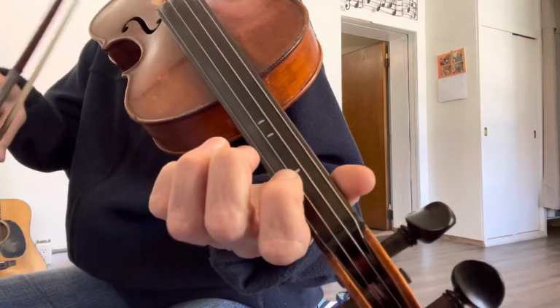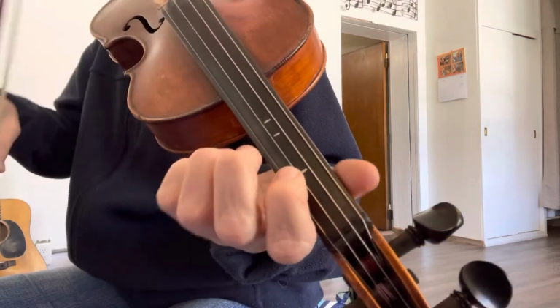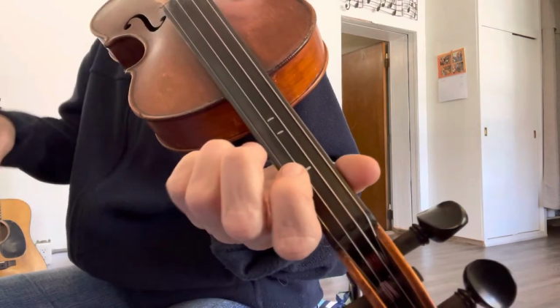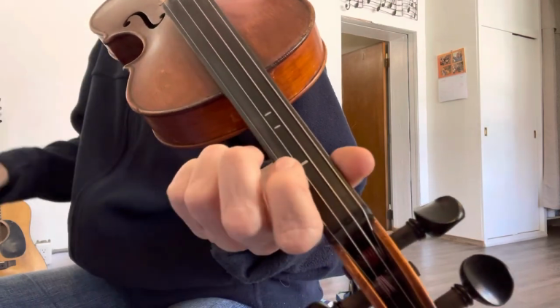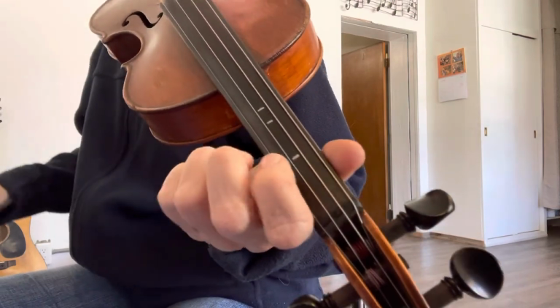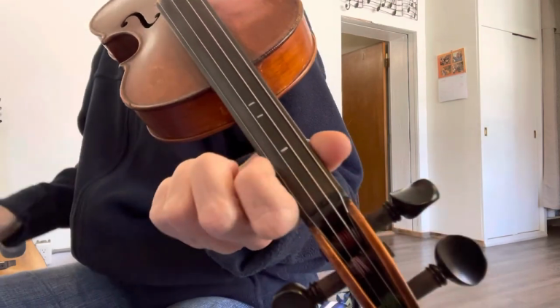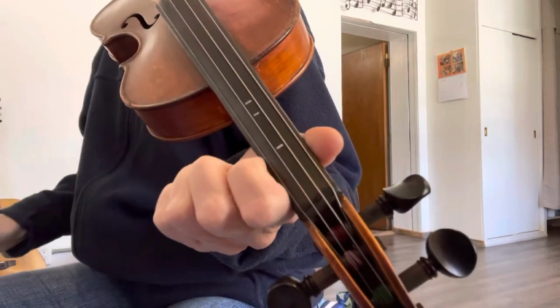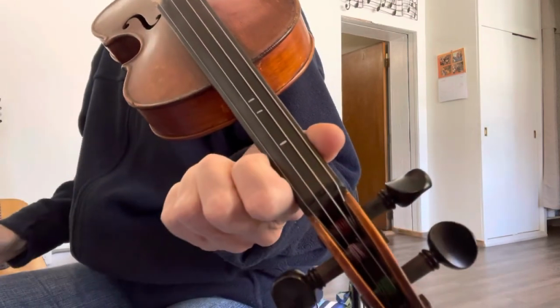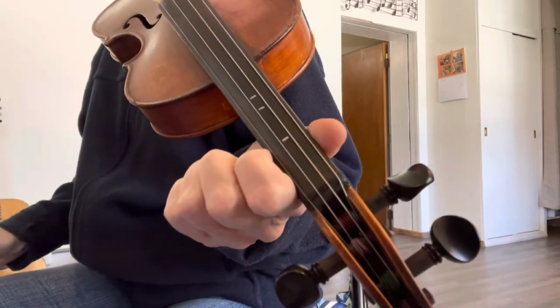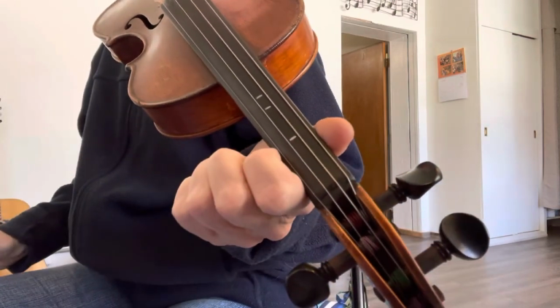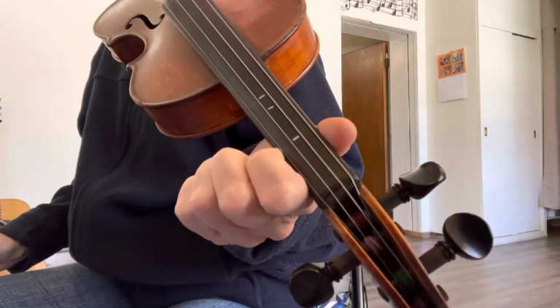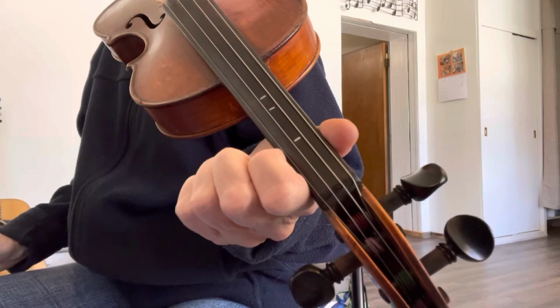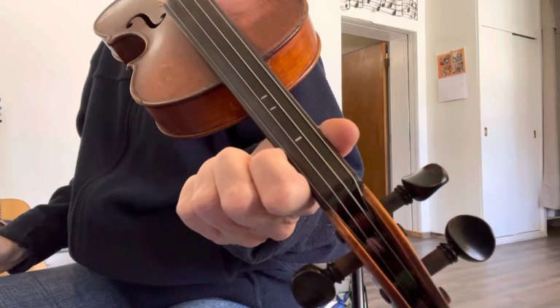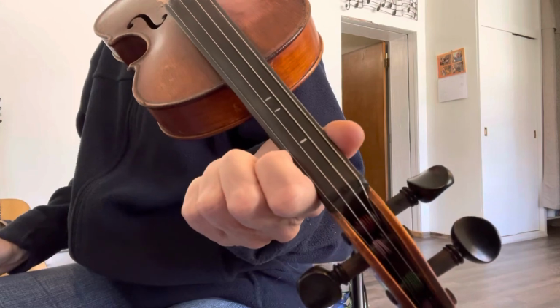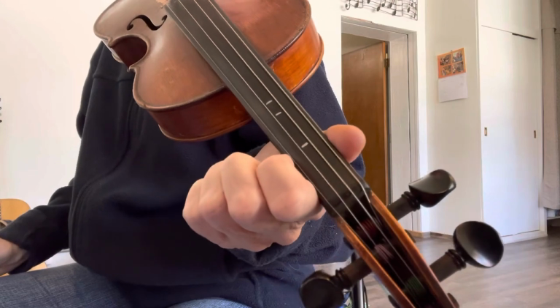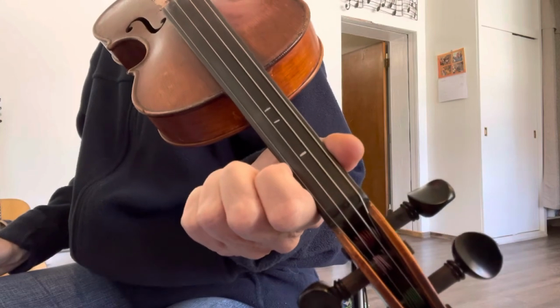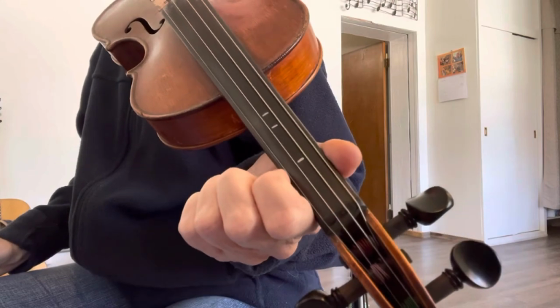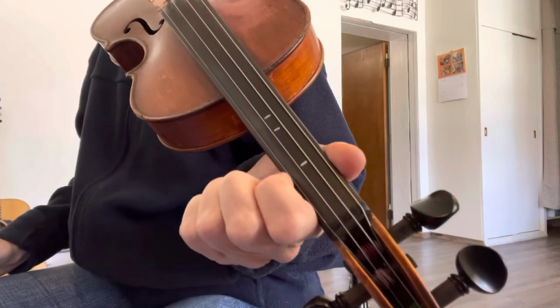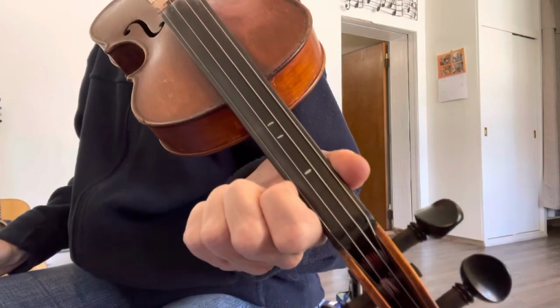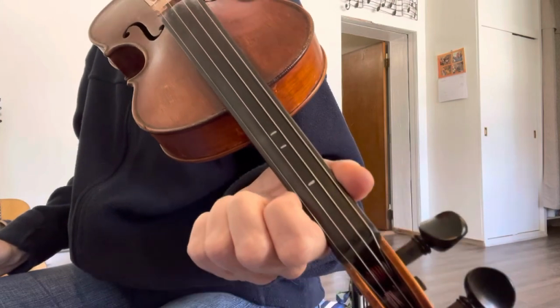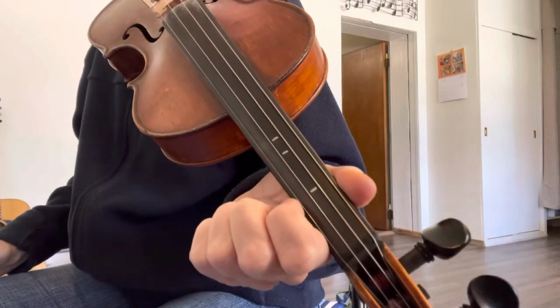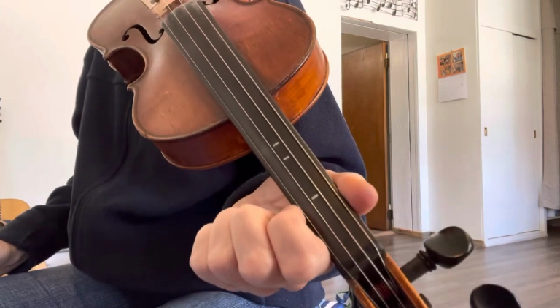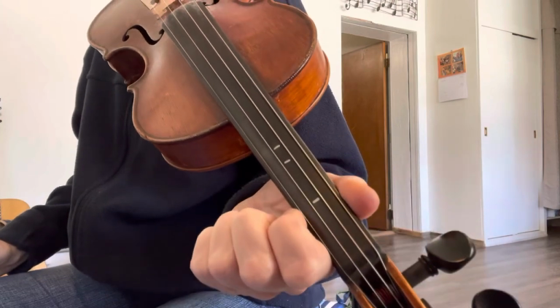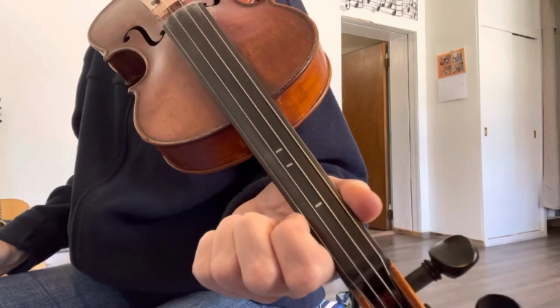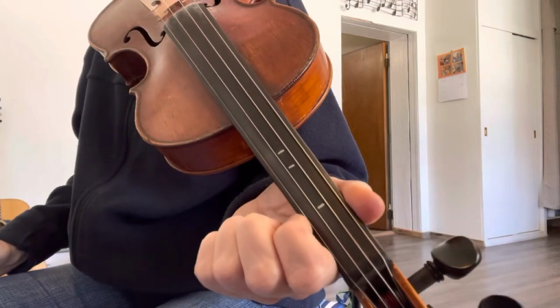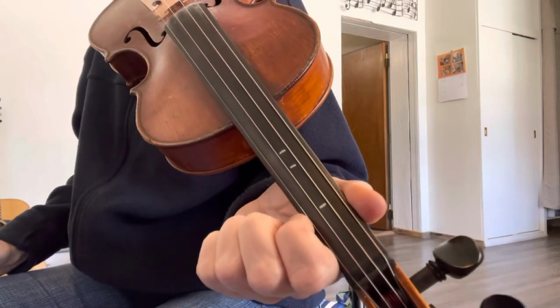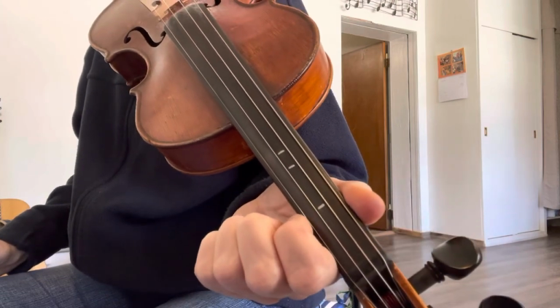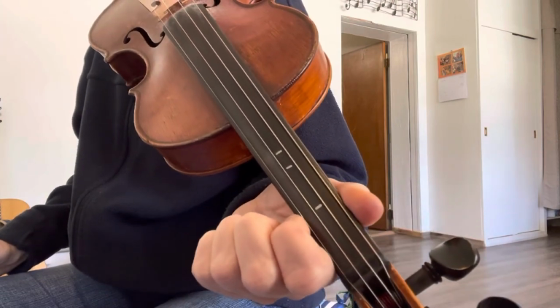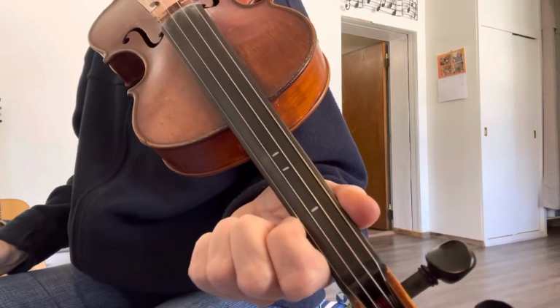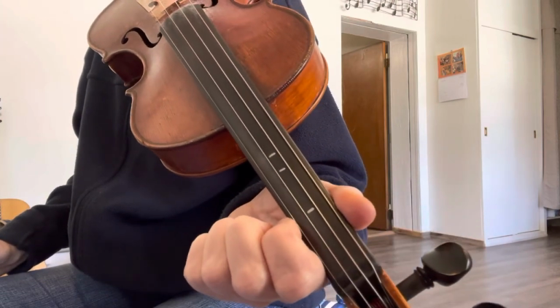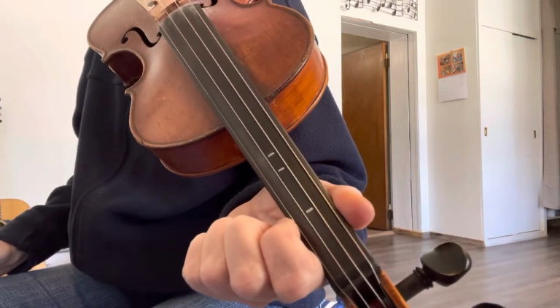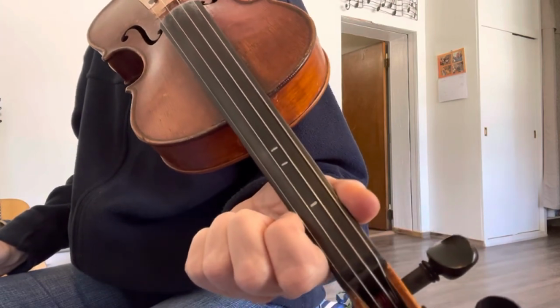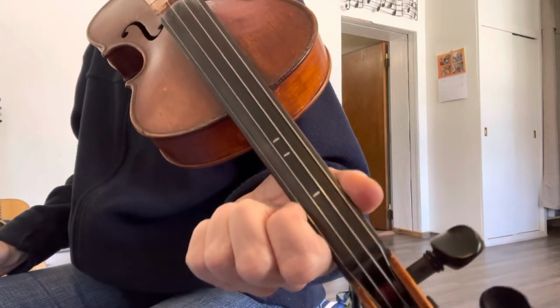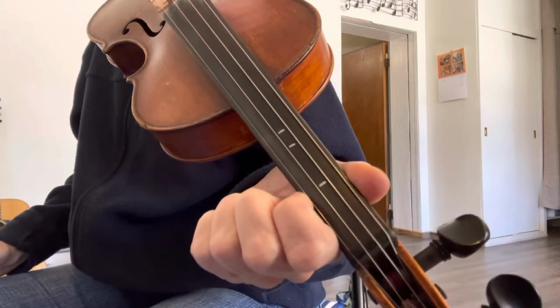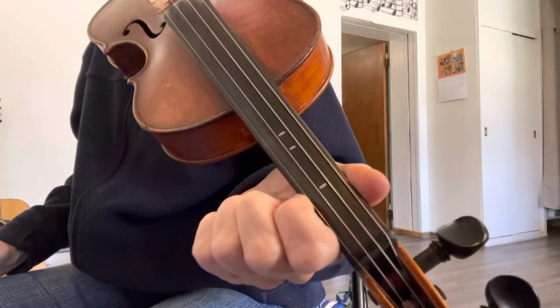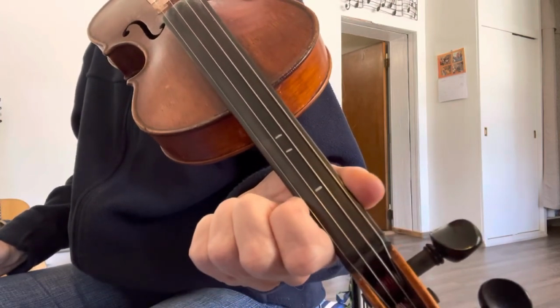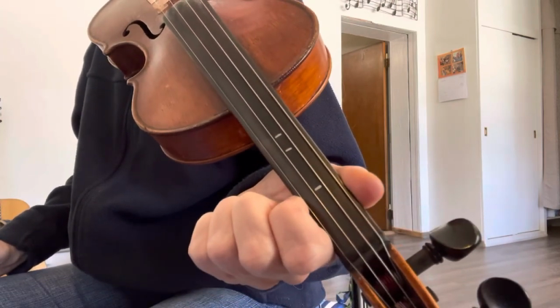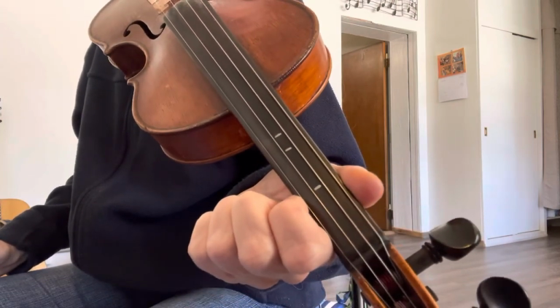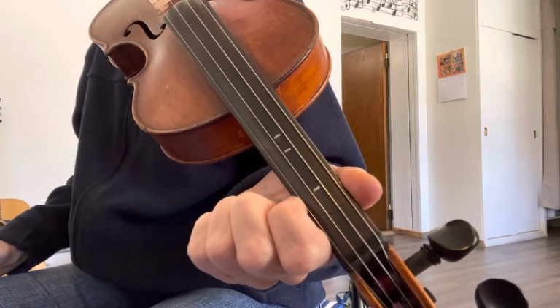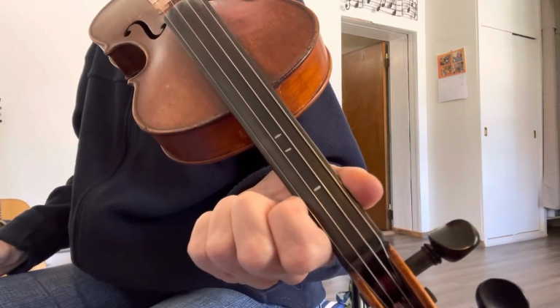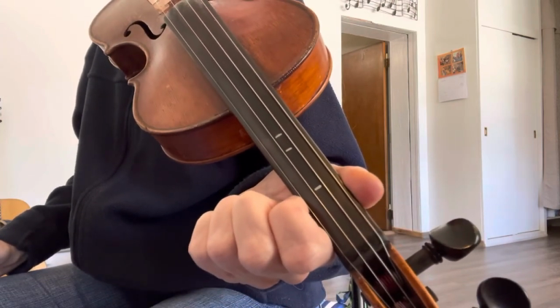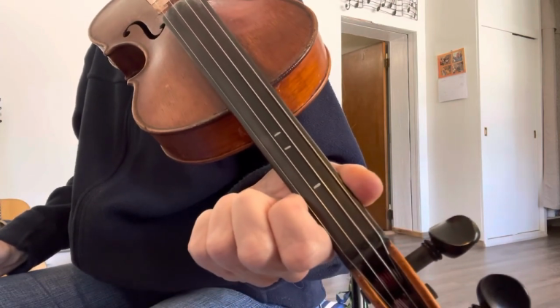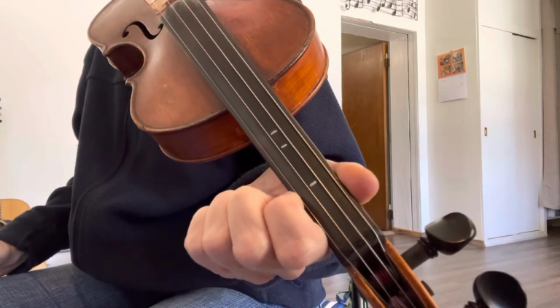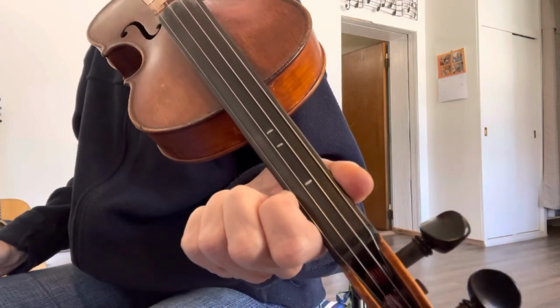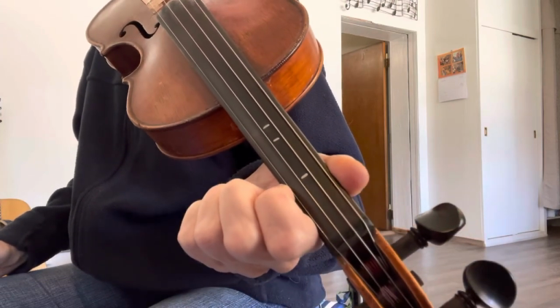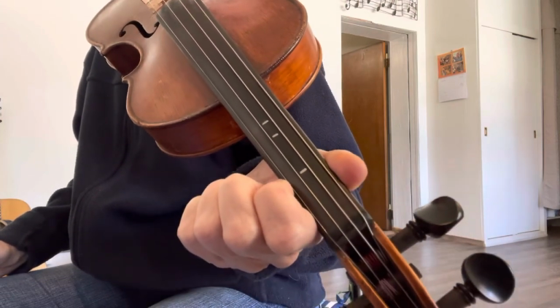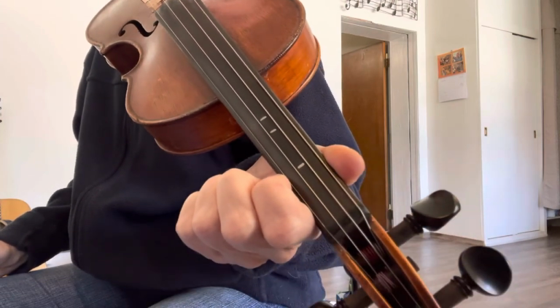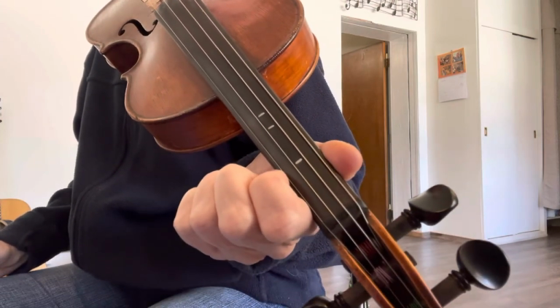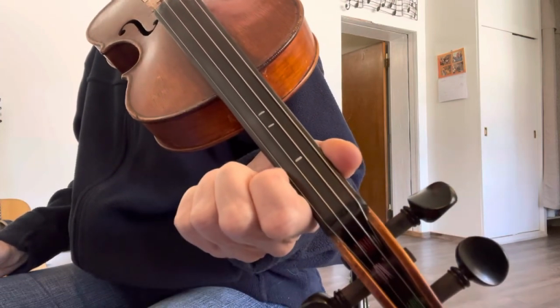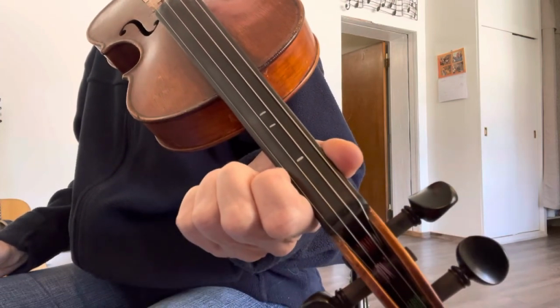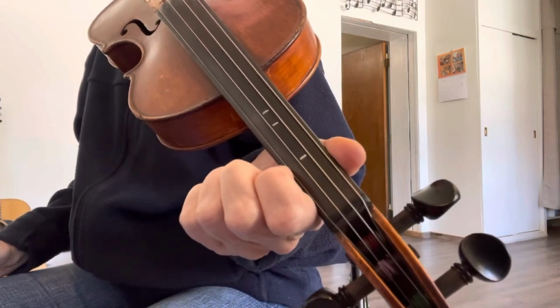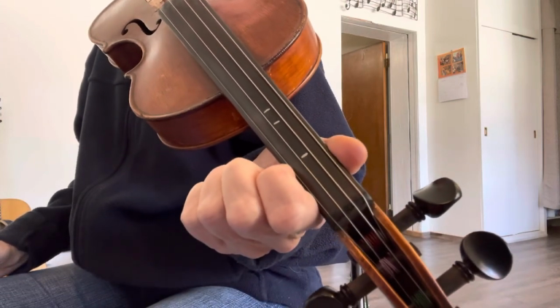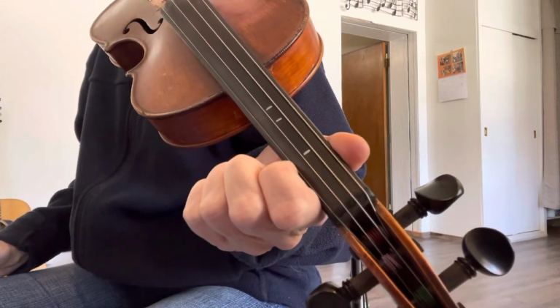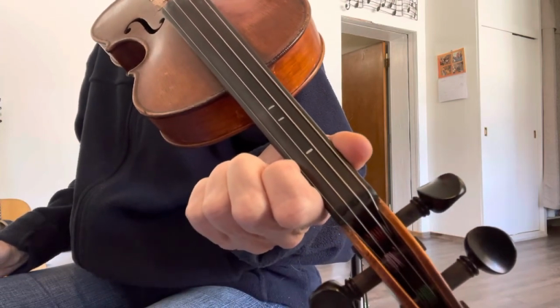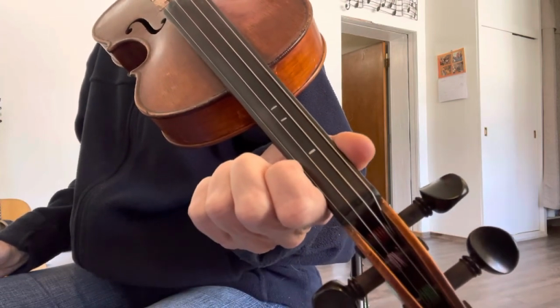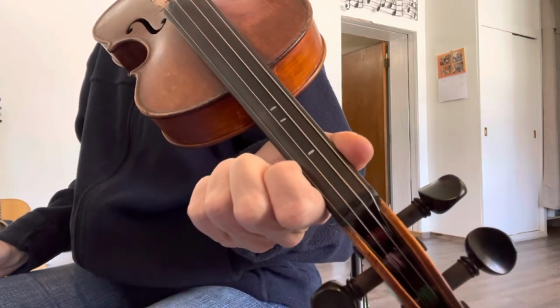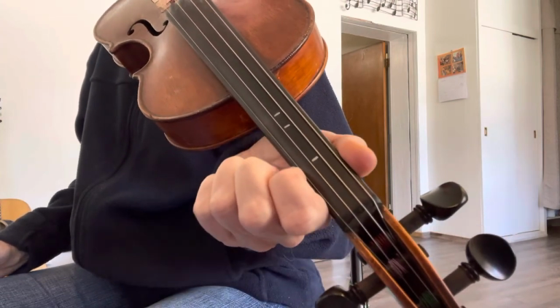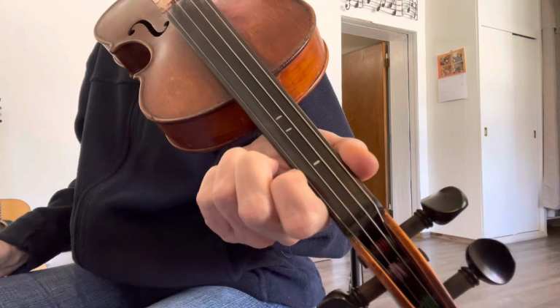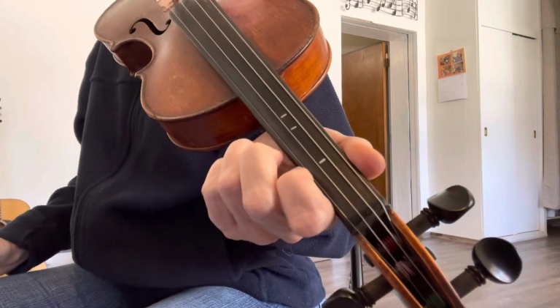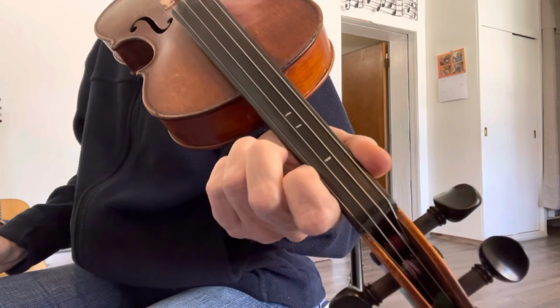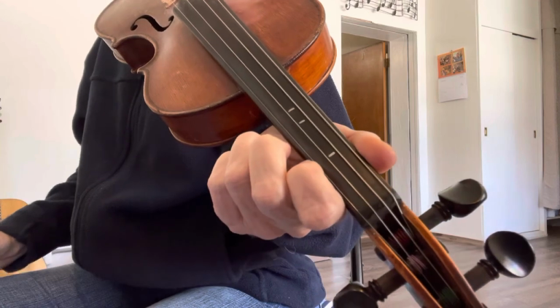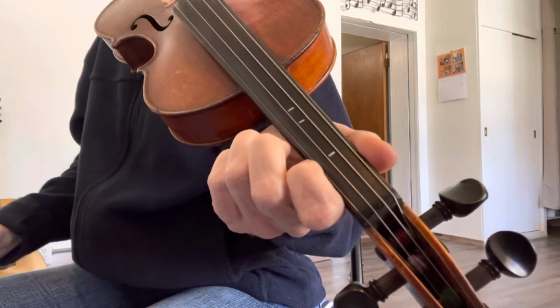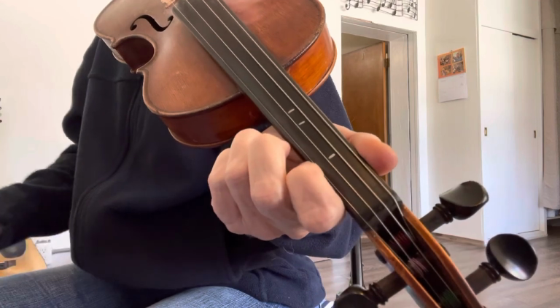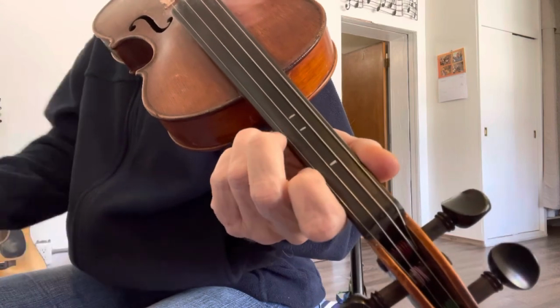All together when you play the song, you should play A two times, then B two times, and you'll be done with the song. Good luck.